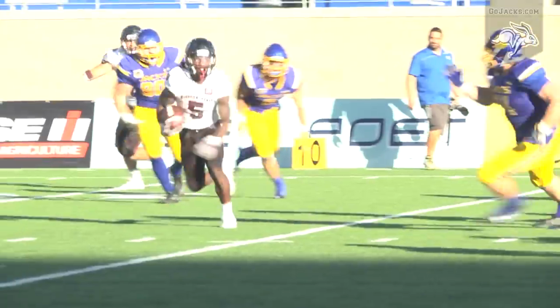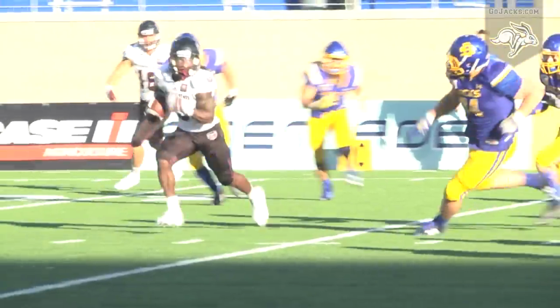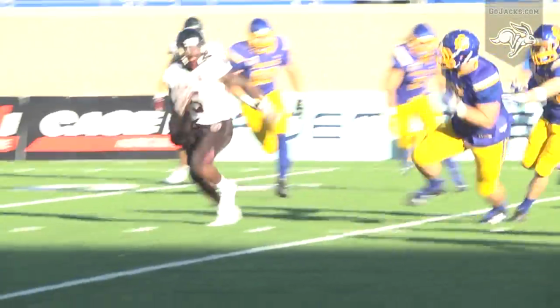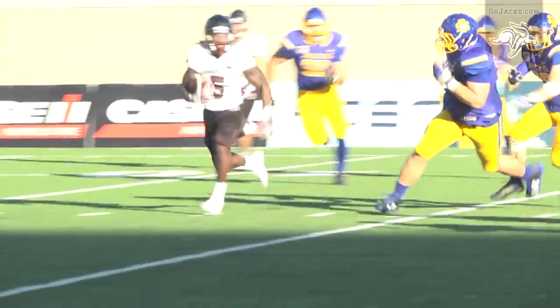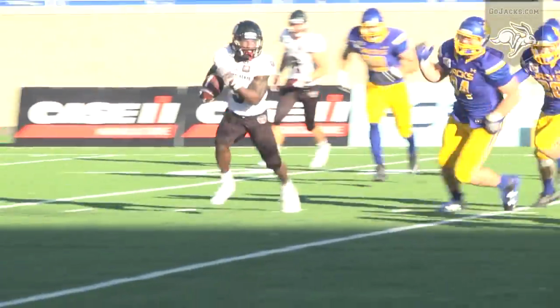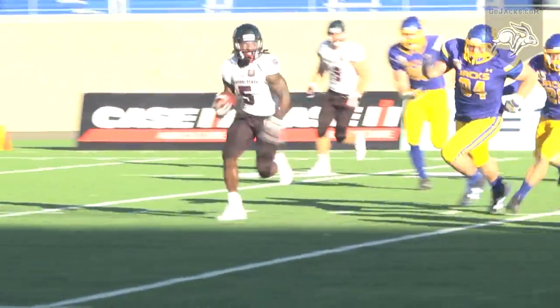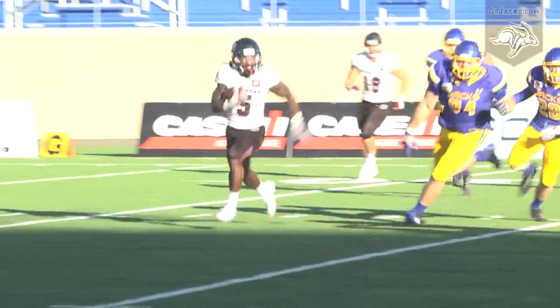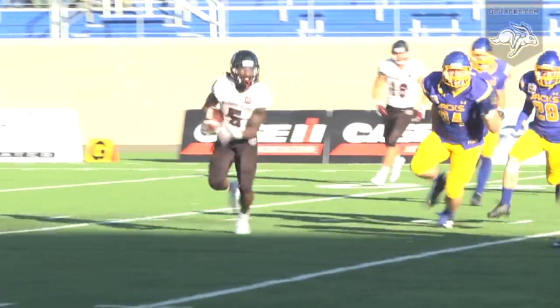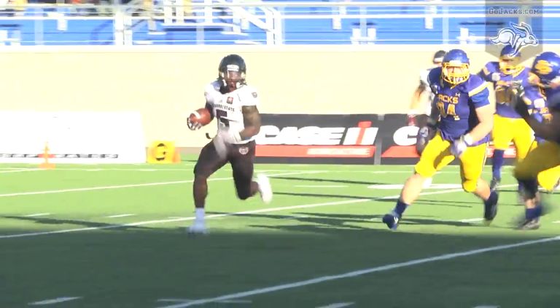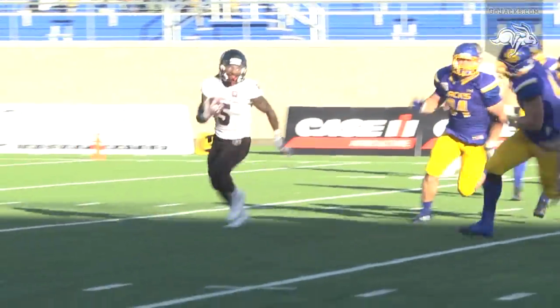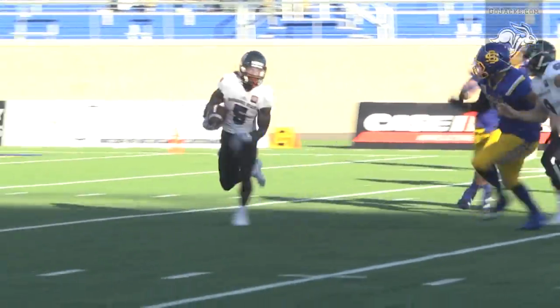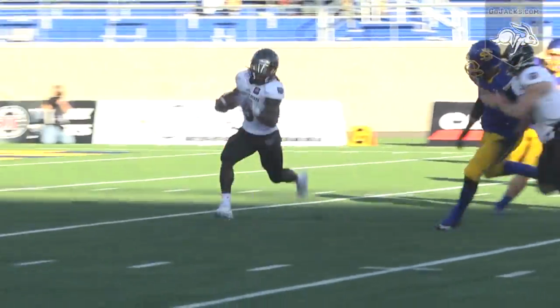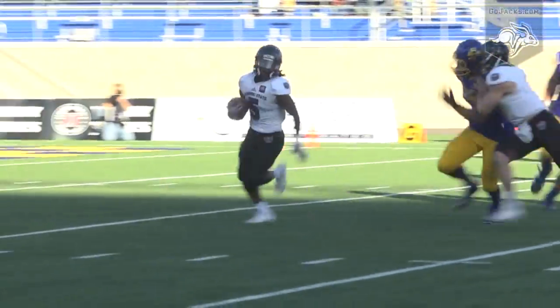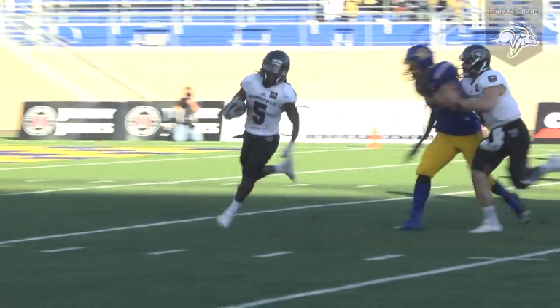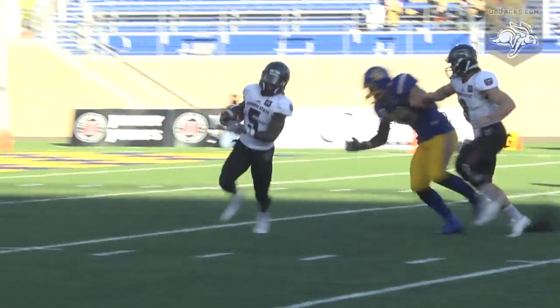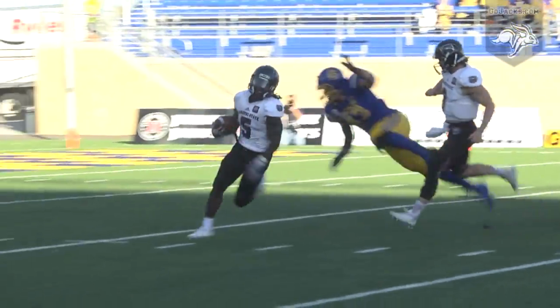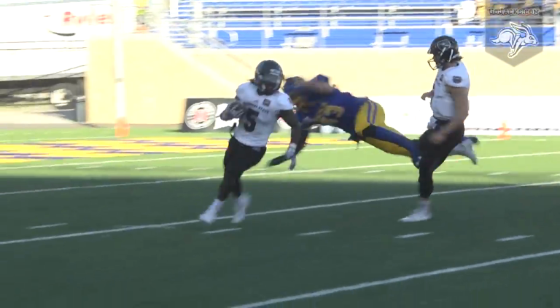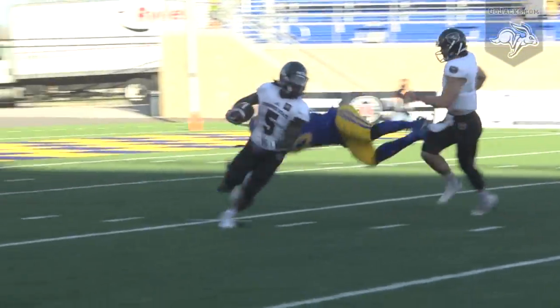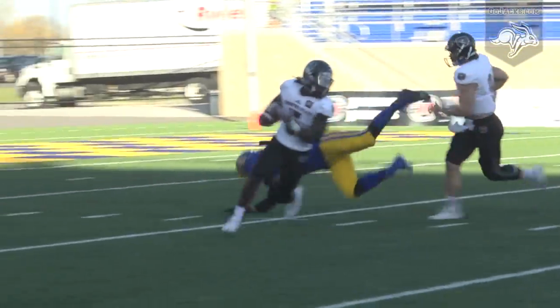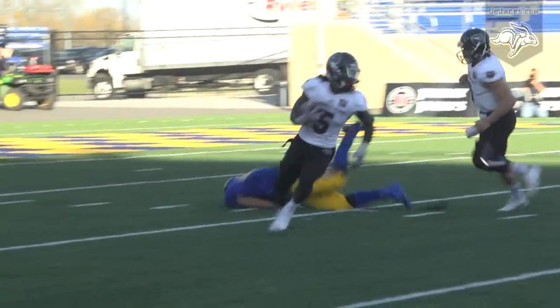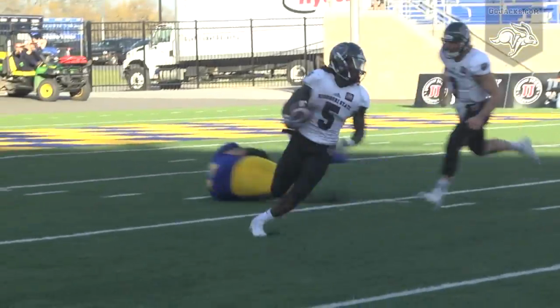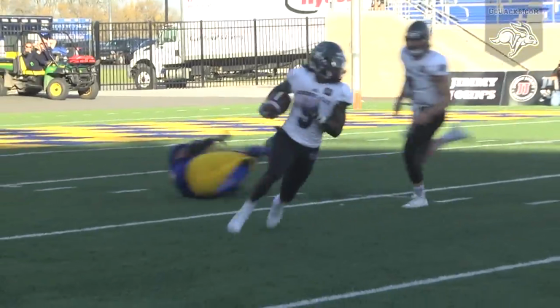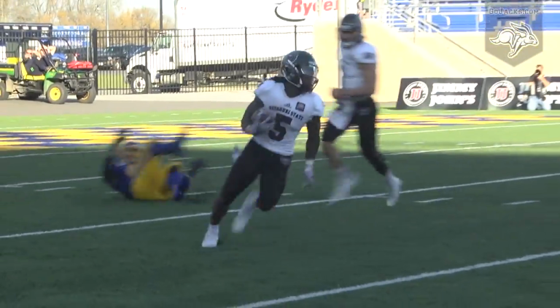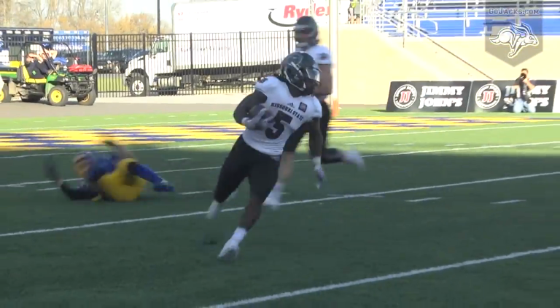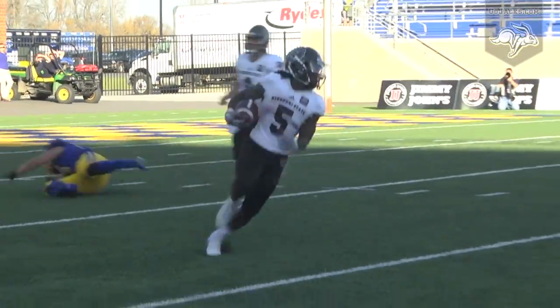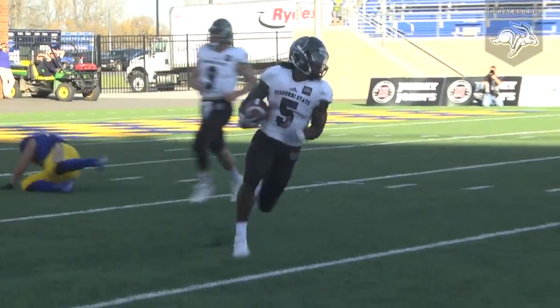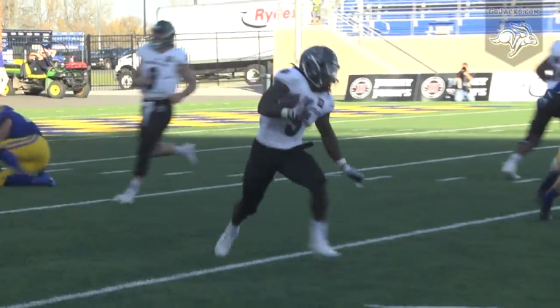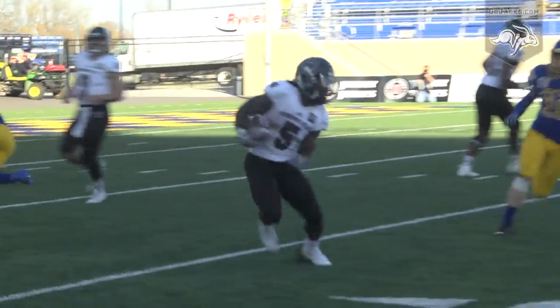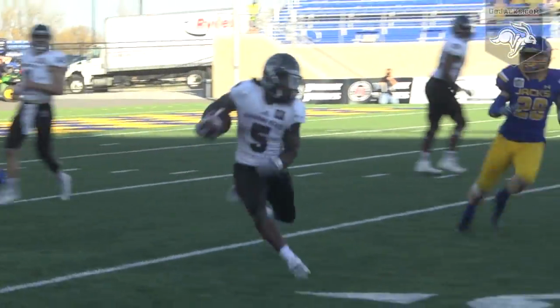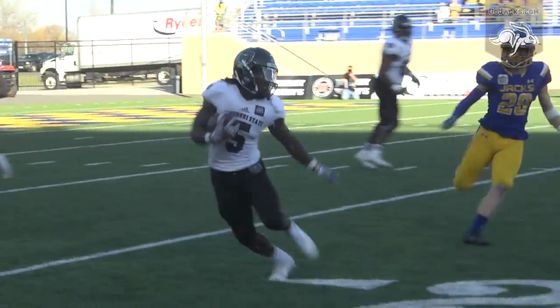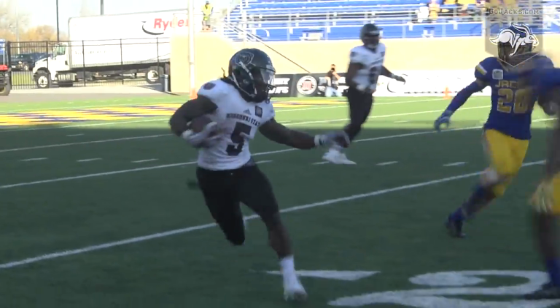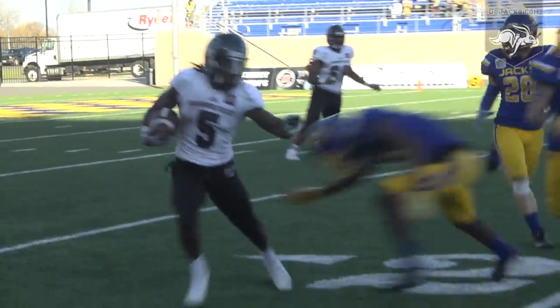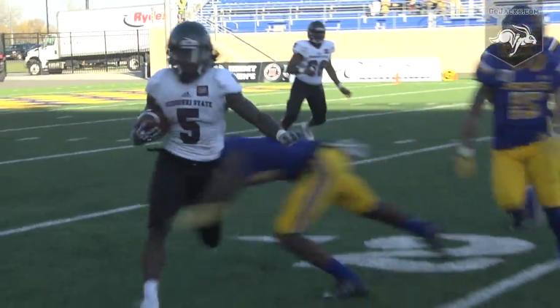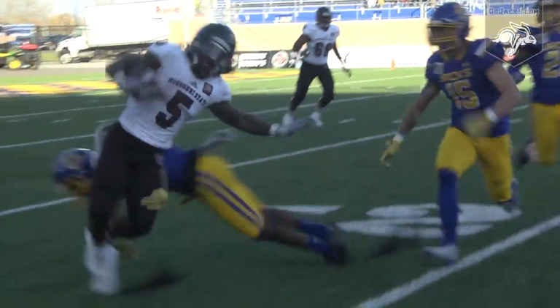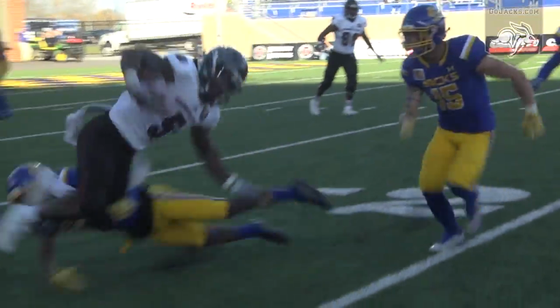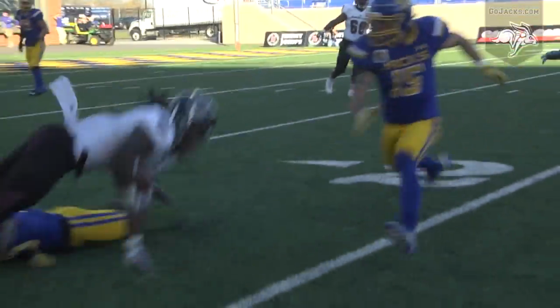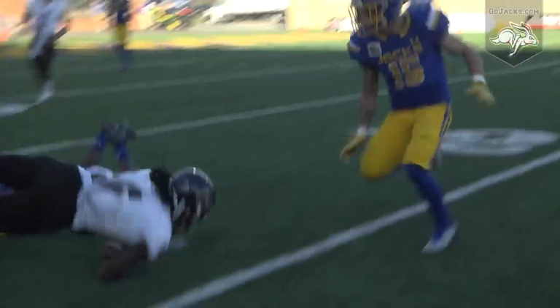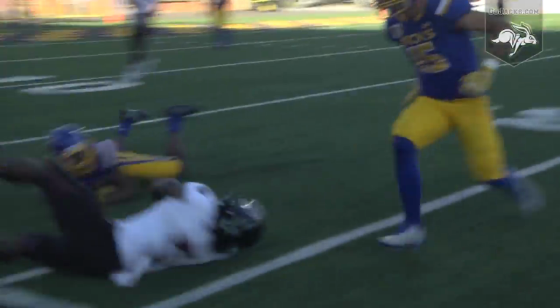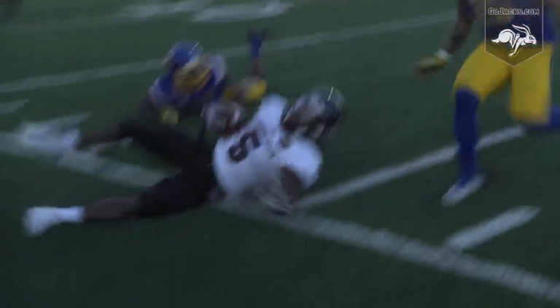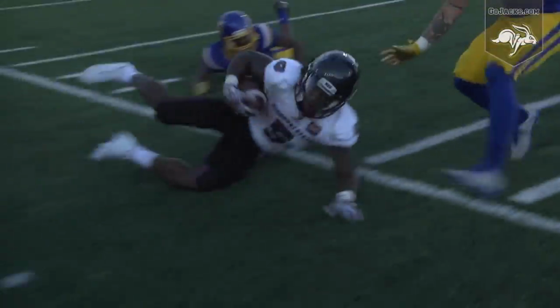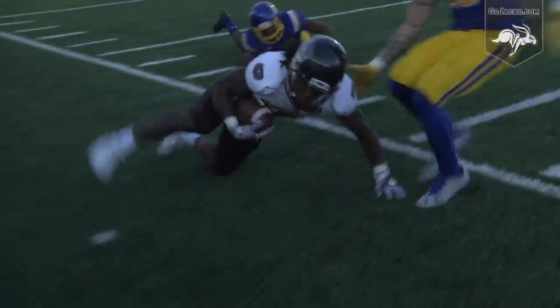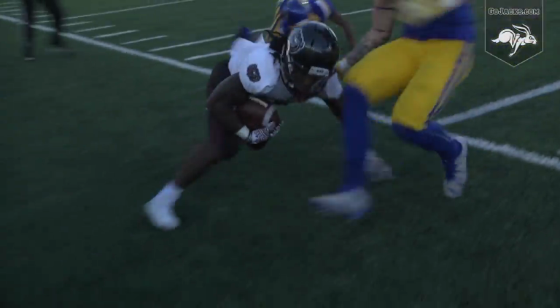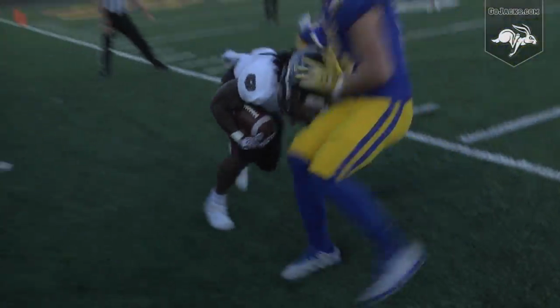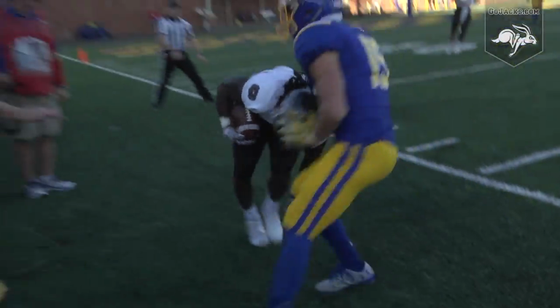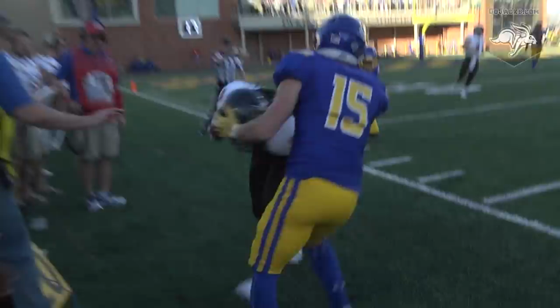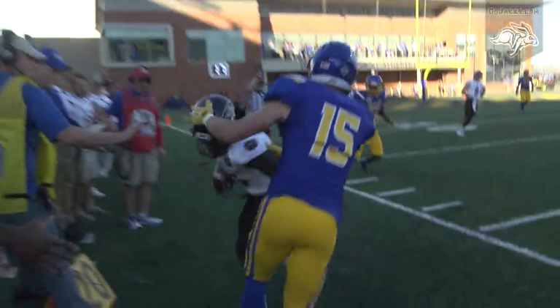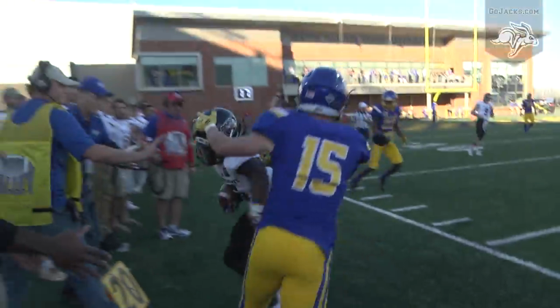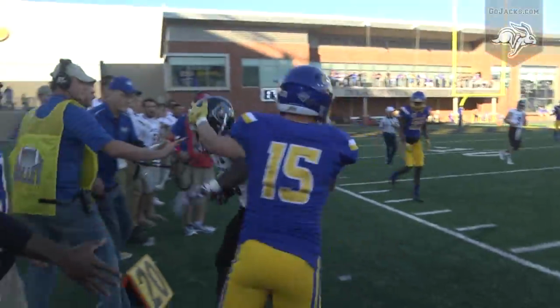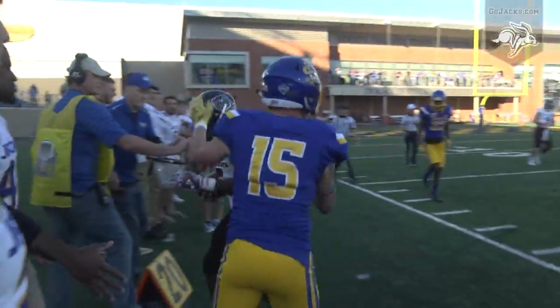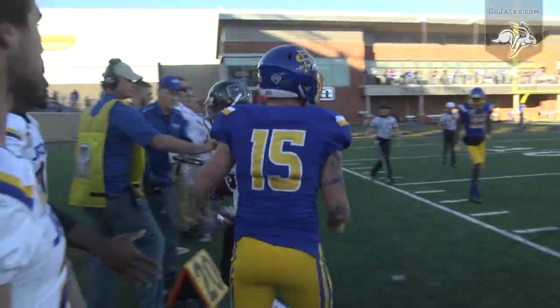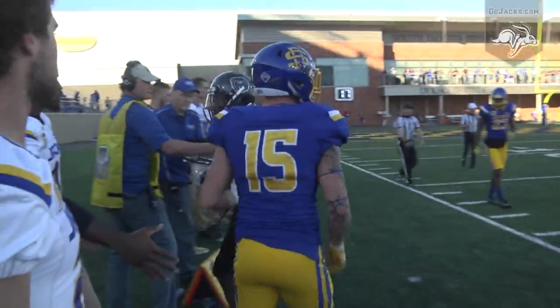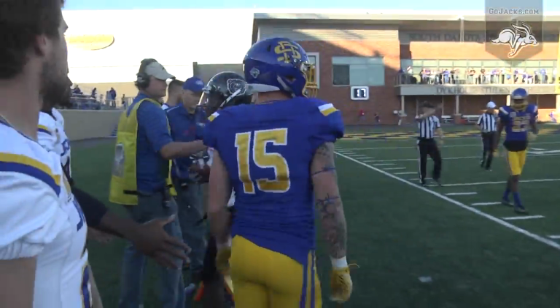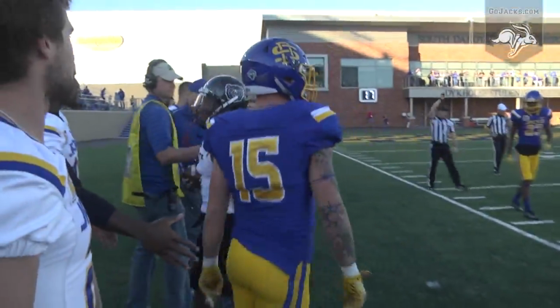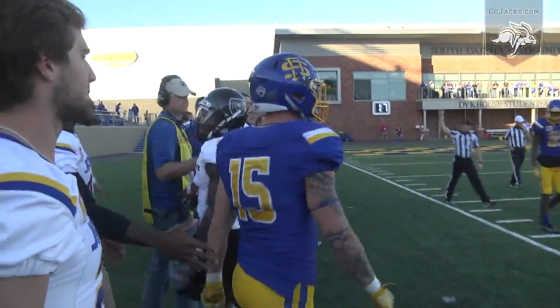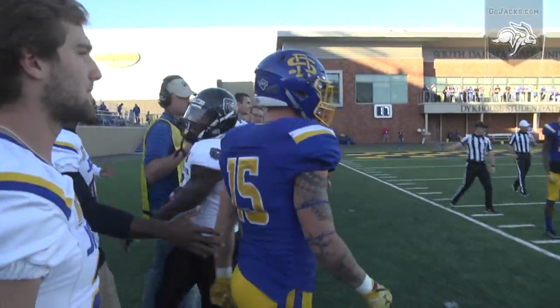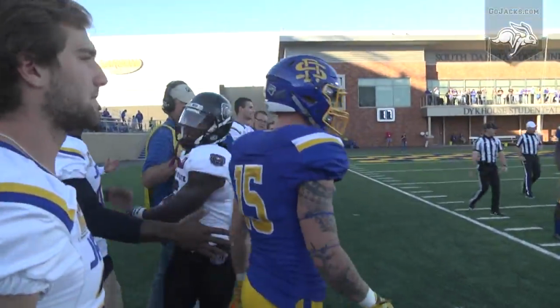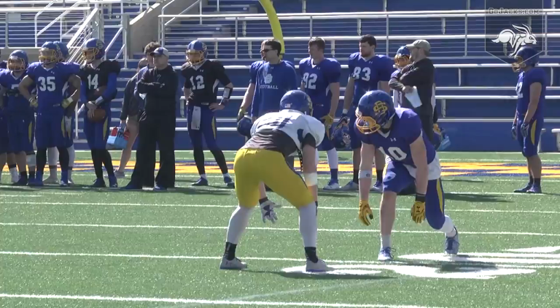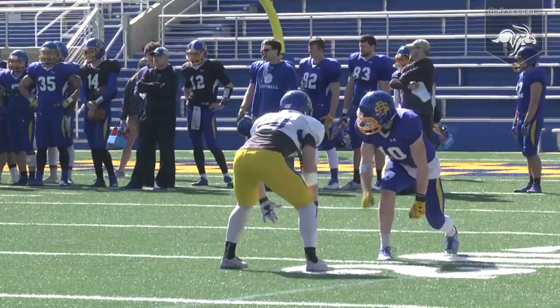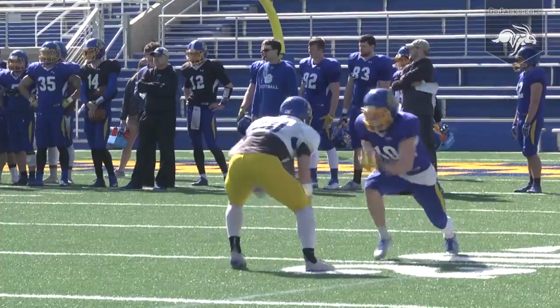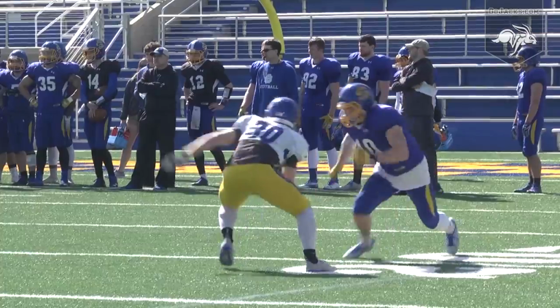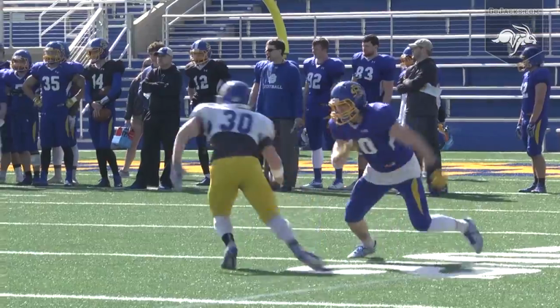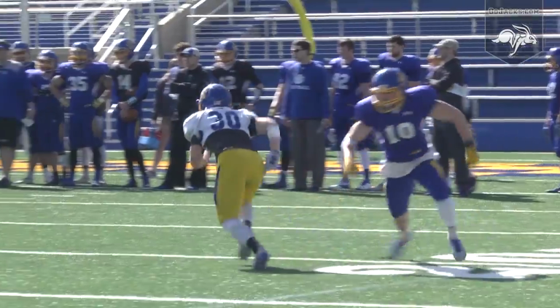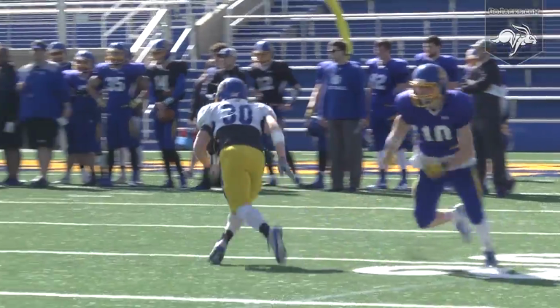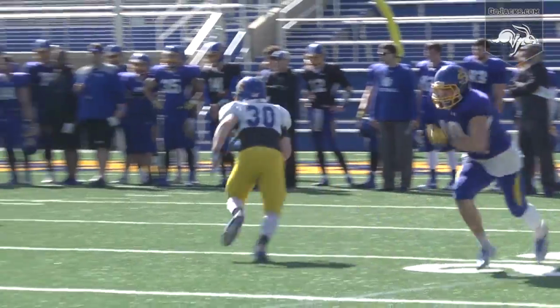Freshman Zion Mosley saw game action, logging 20 tackles and three pass breakups. Marshawn Harris and Will Whiten saw limited action as well.